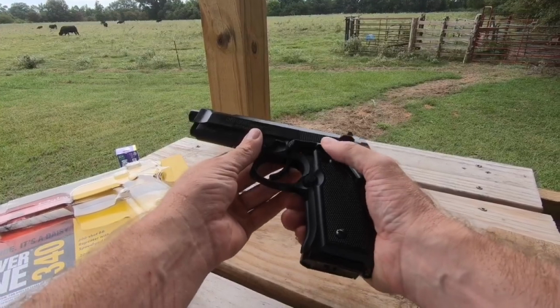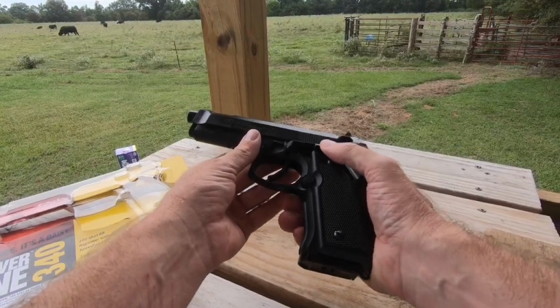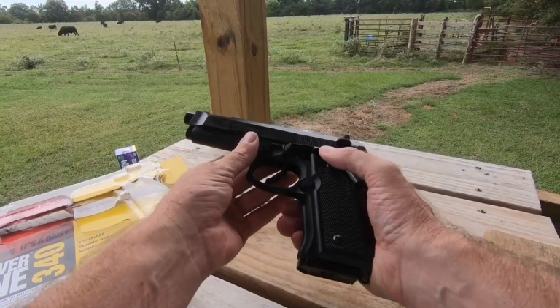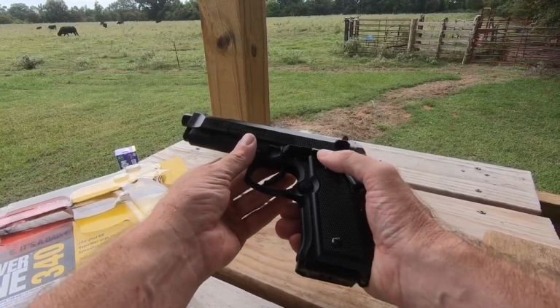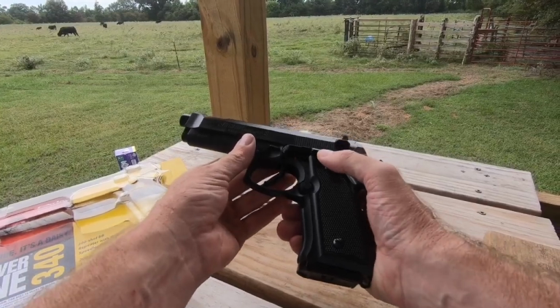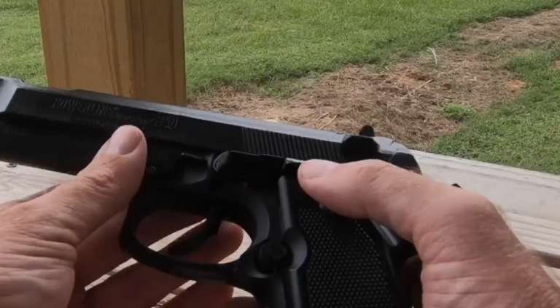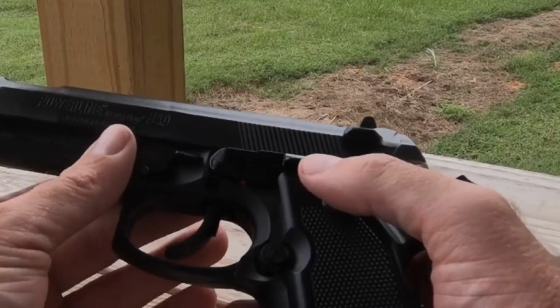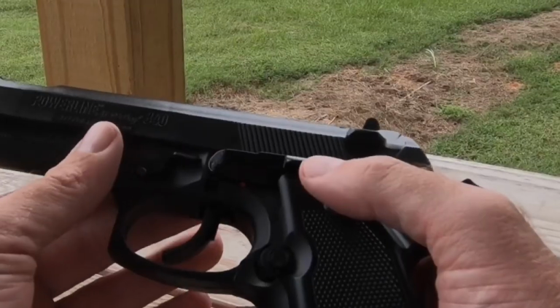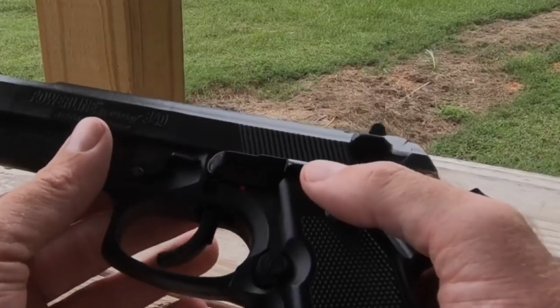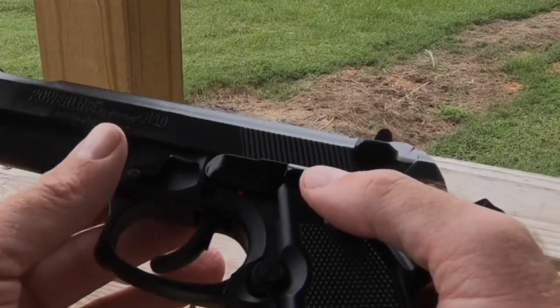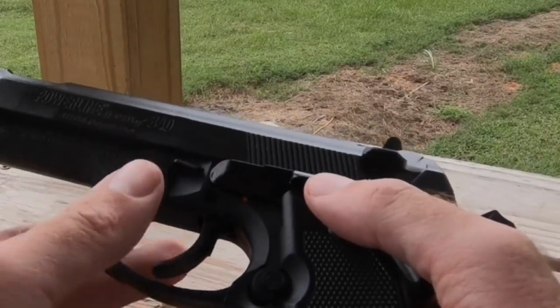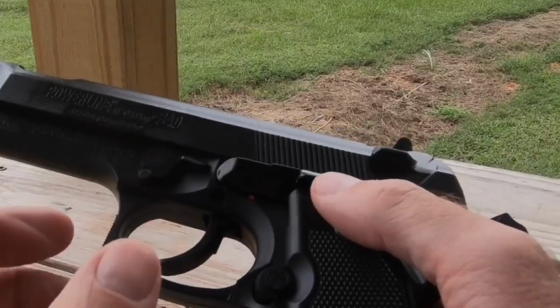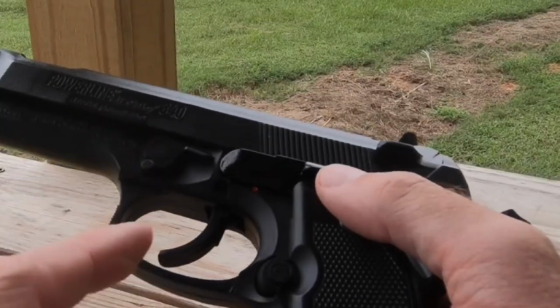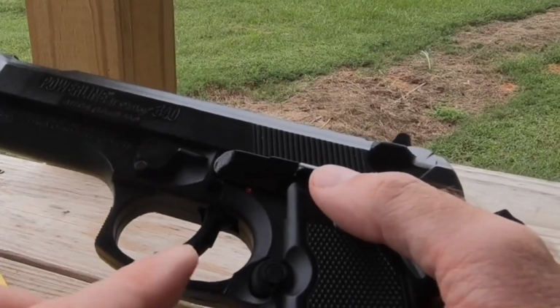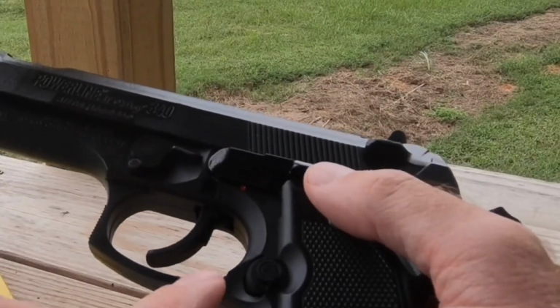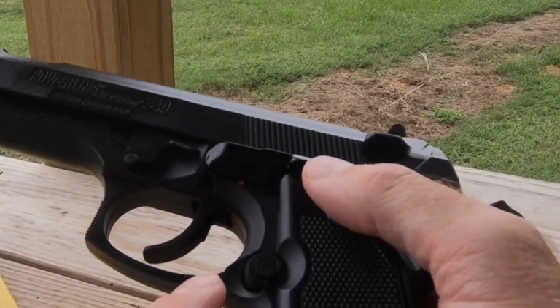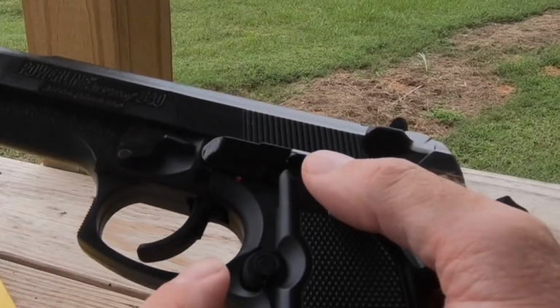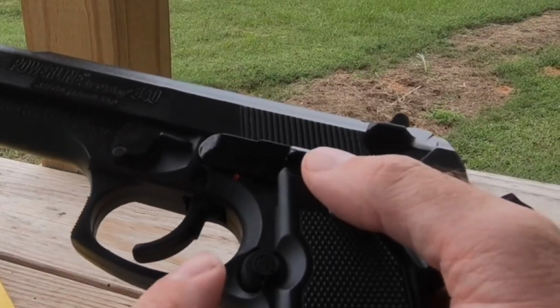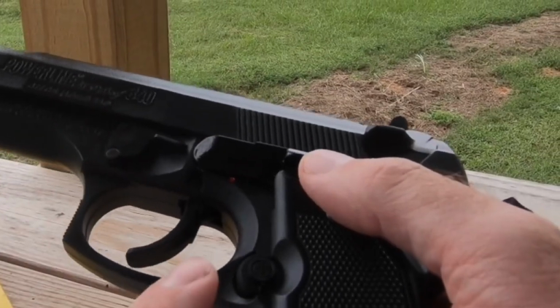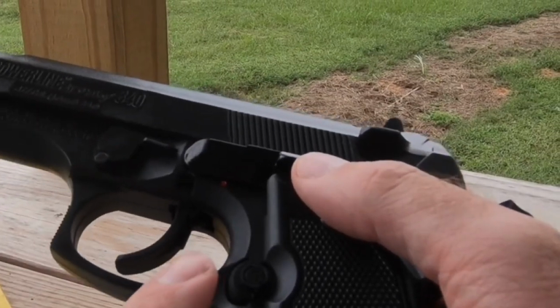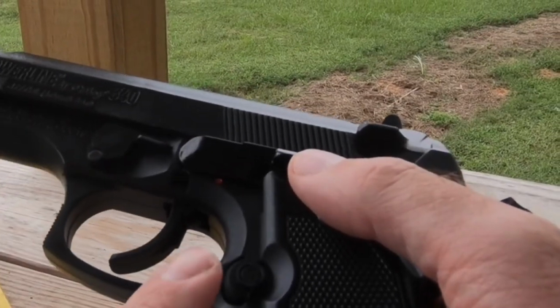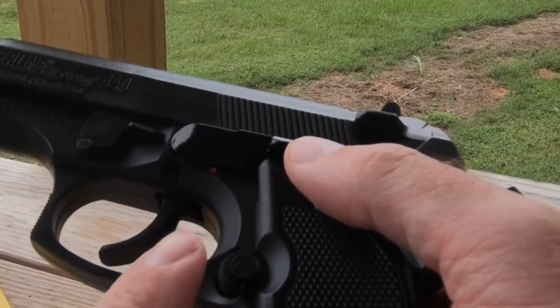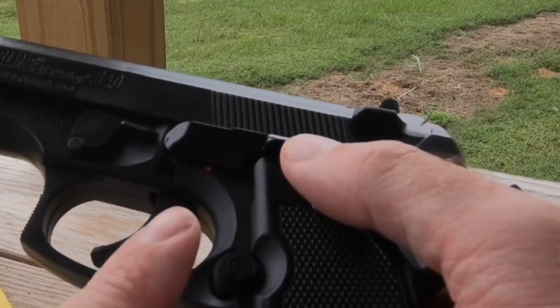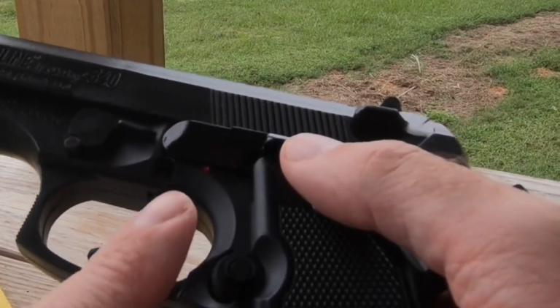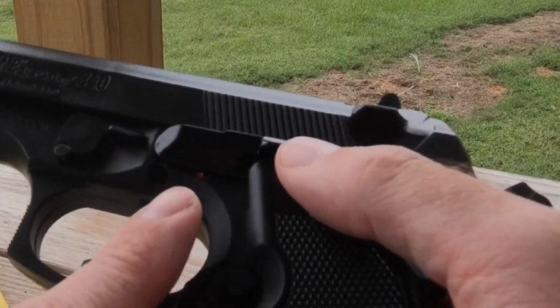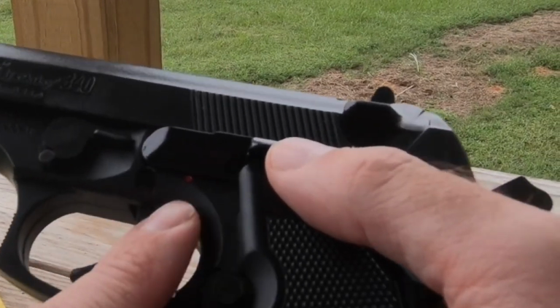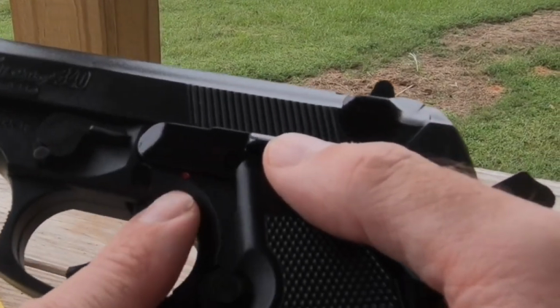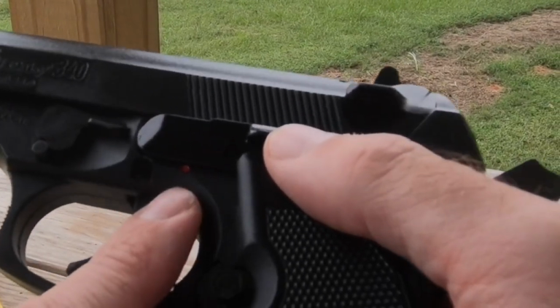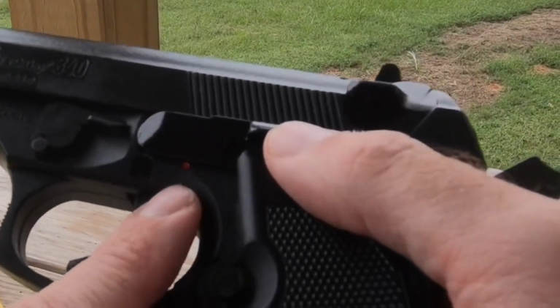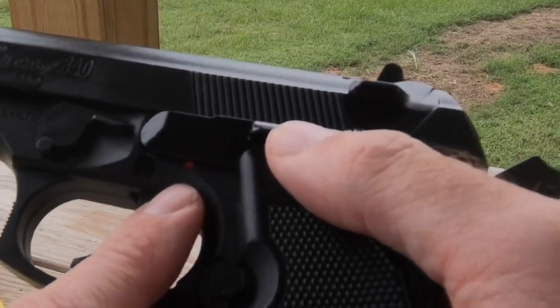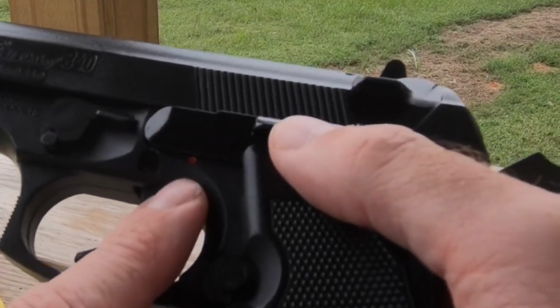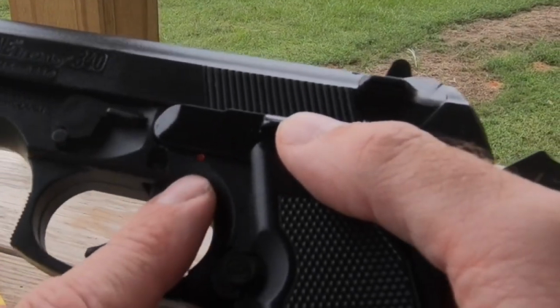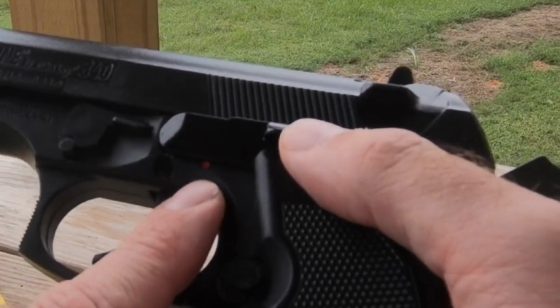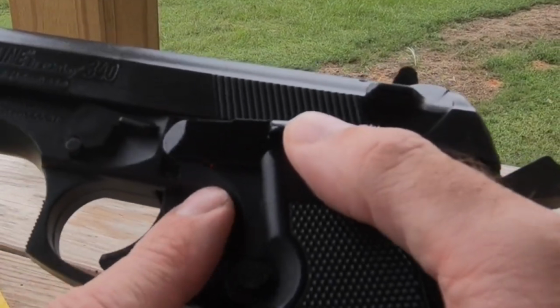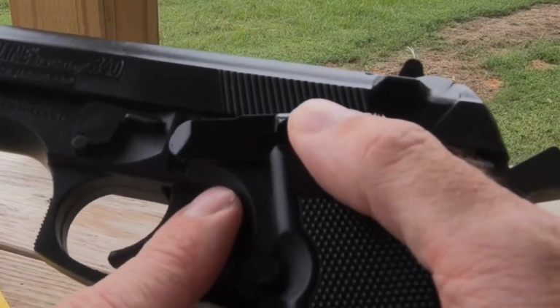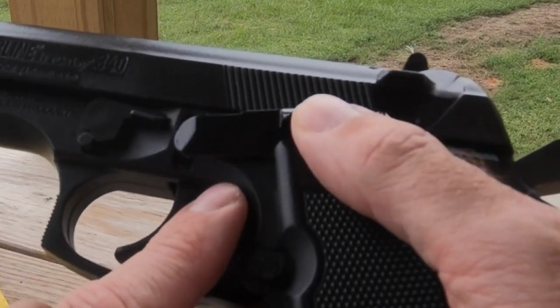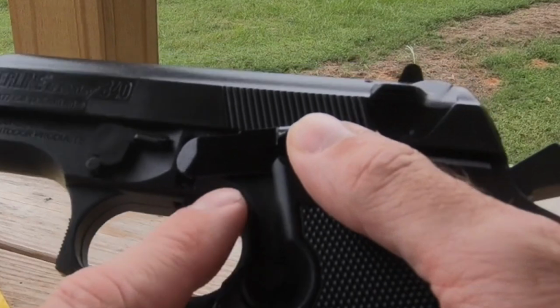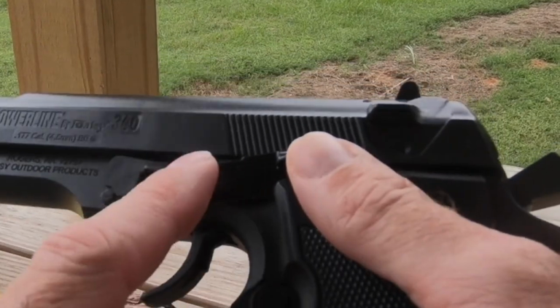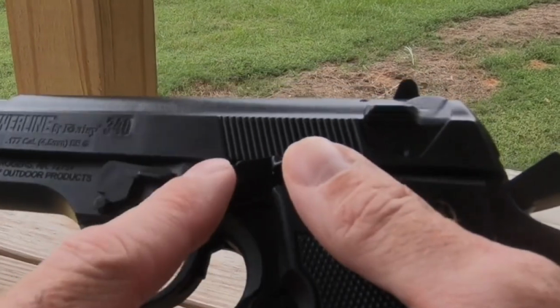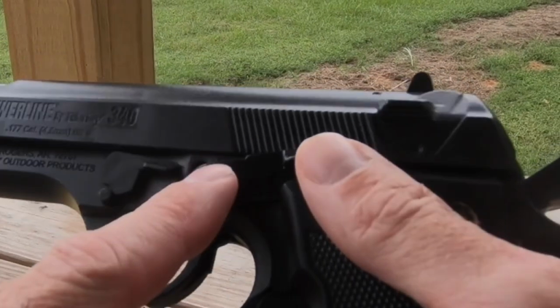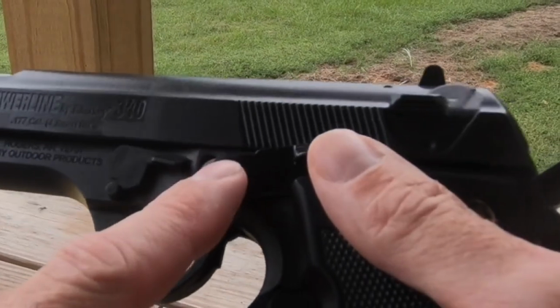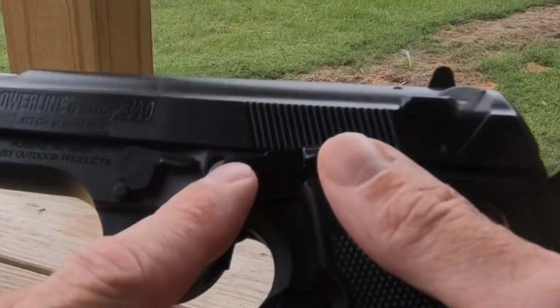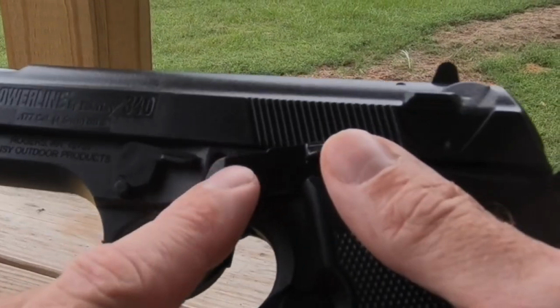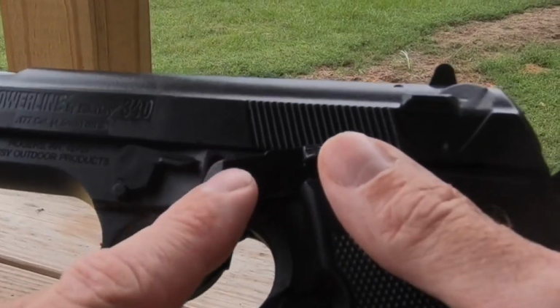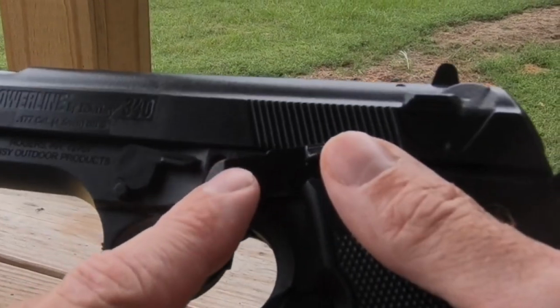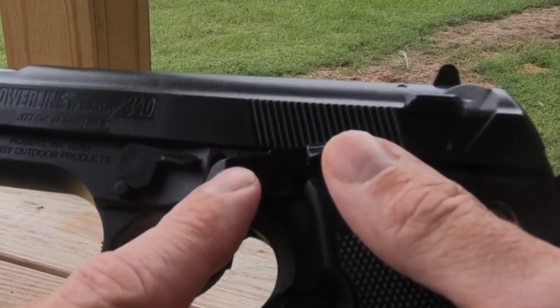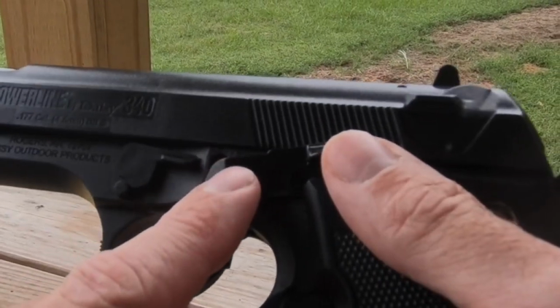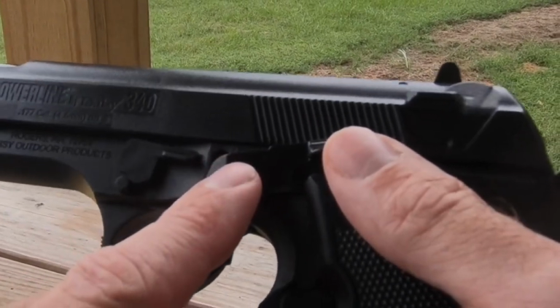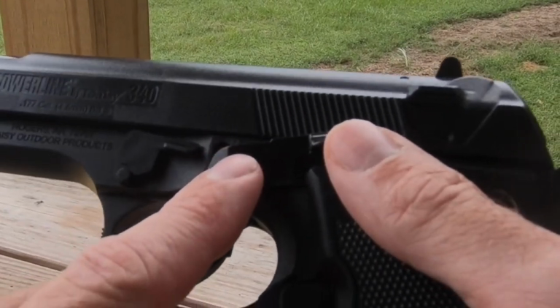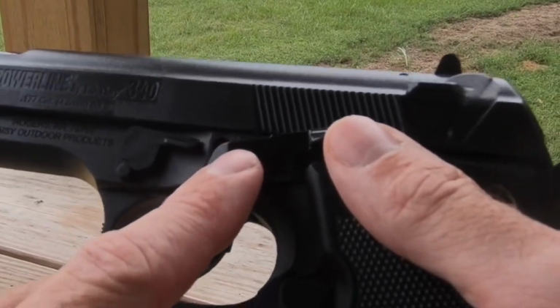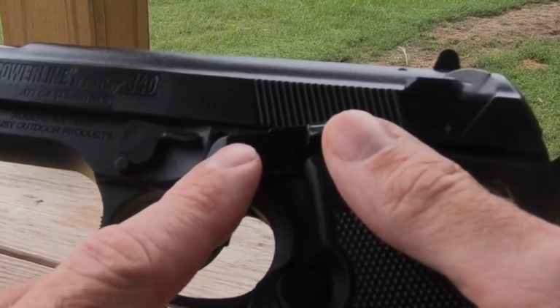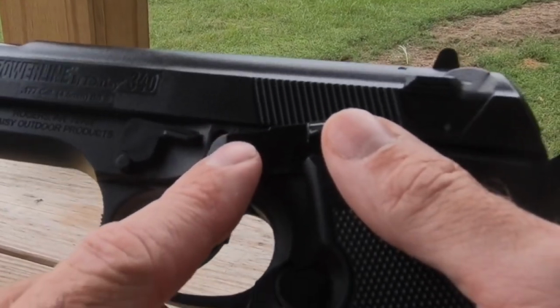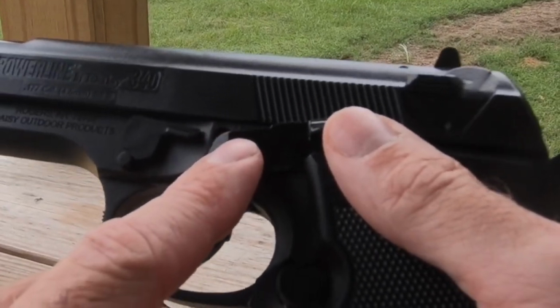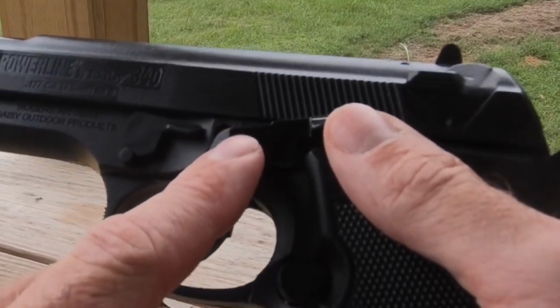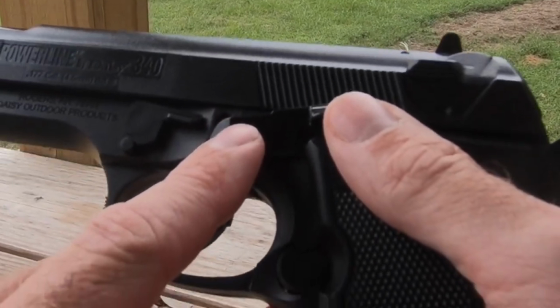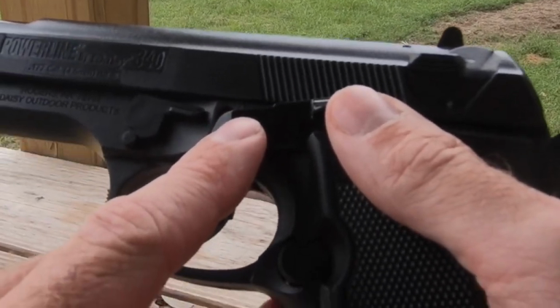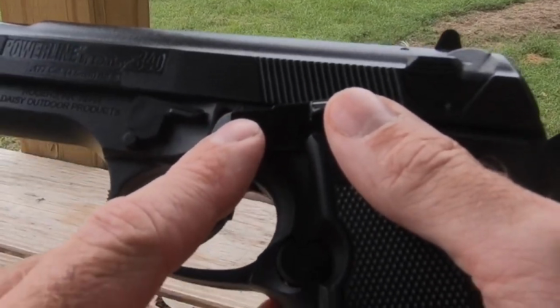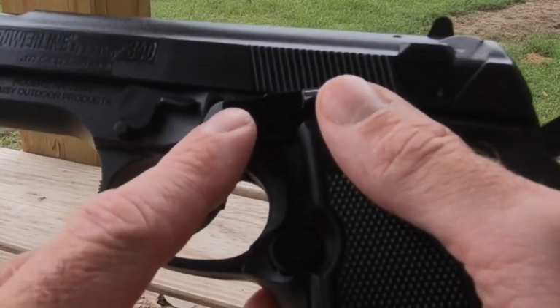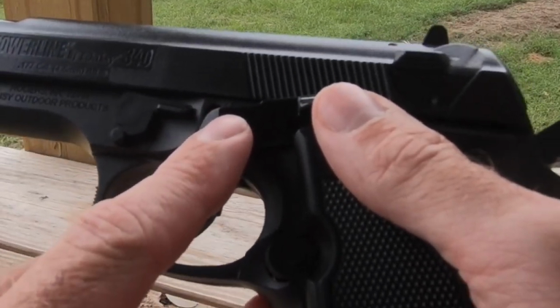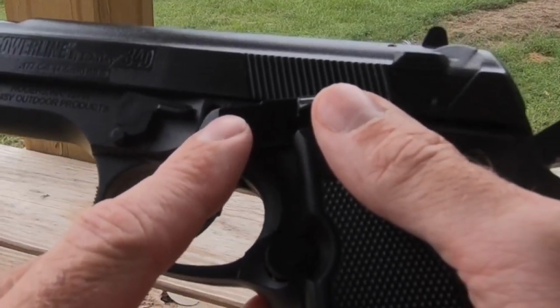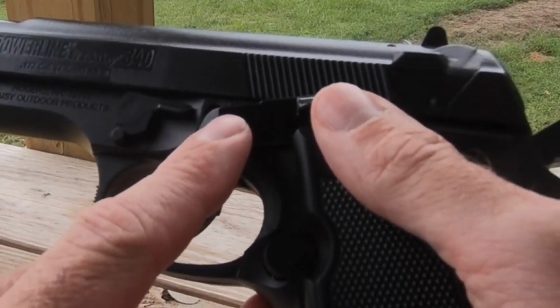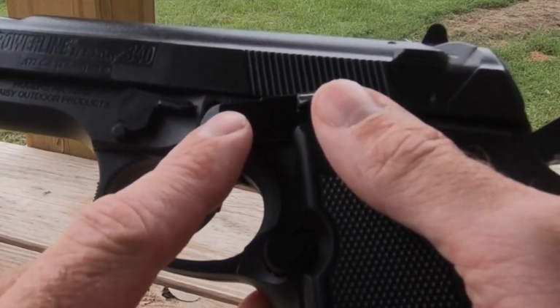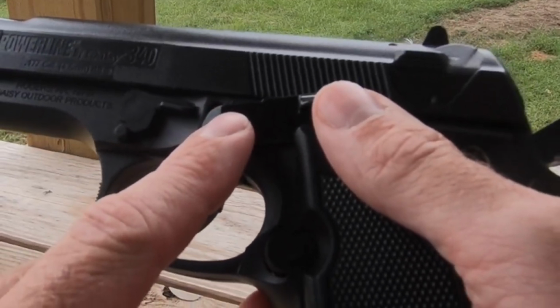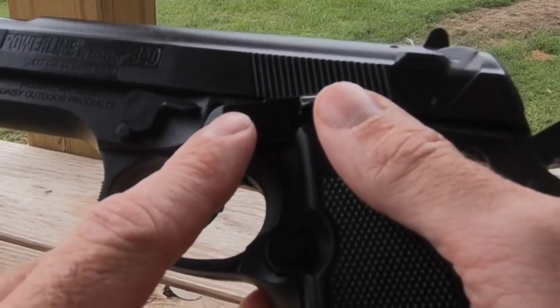You can see it's got a safety right here. Red is fire. There's a small S right there — you can tell that it's on safety.